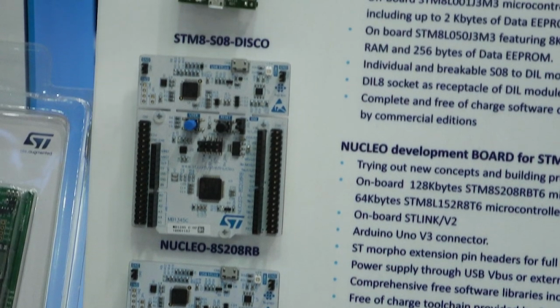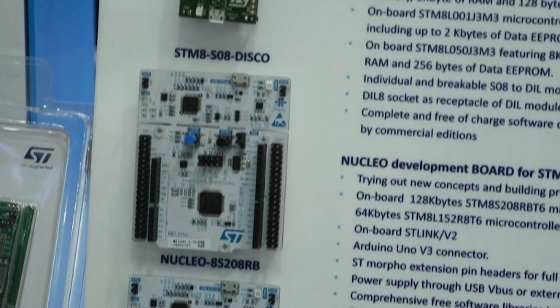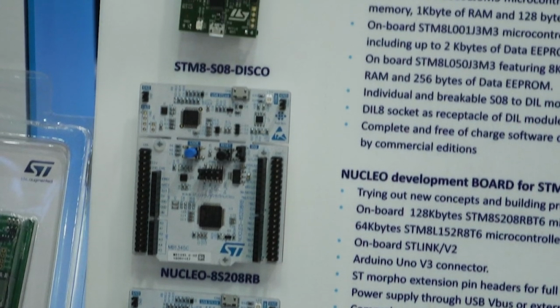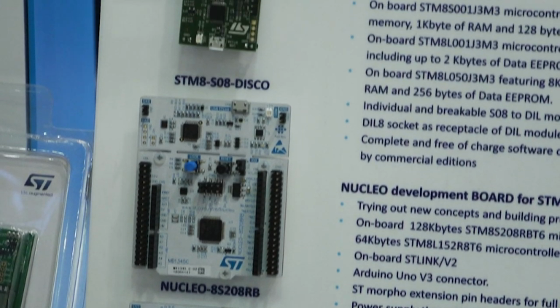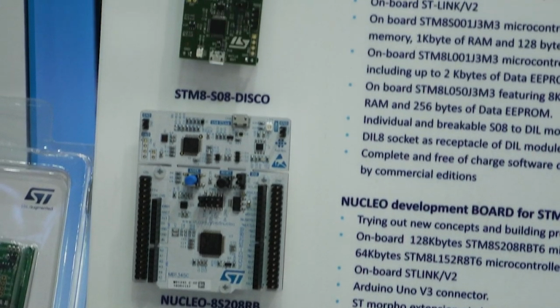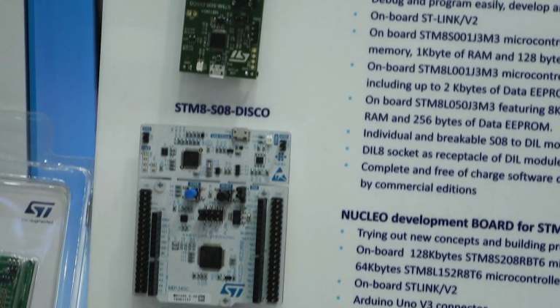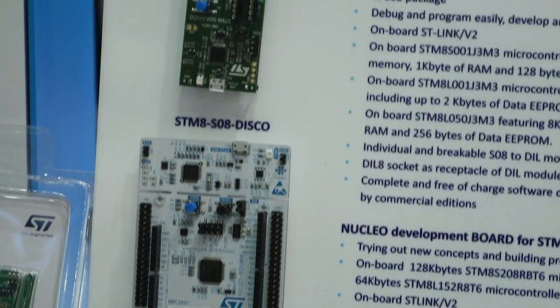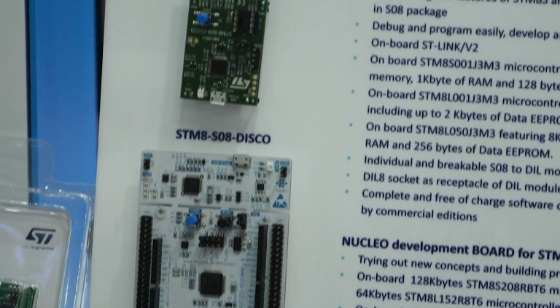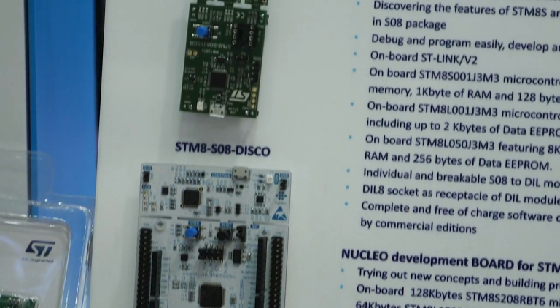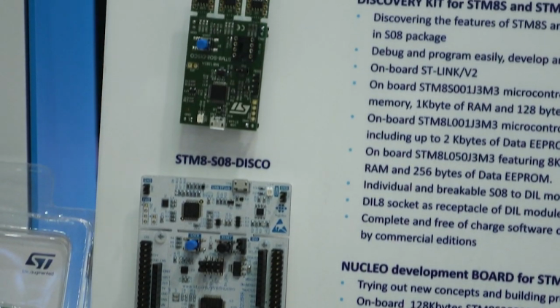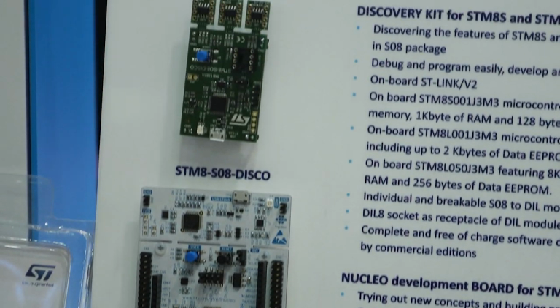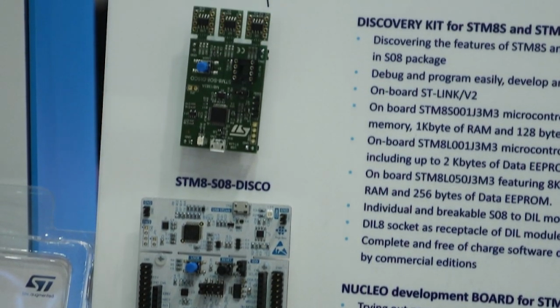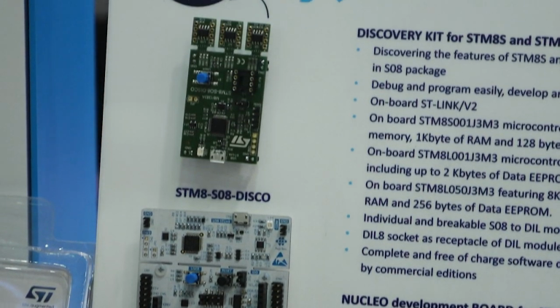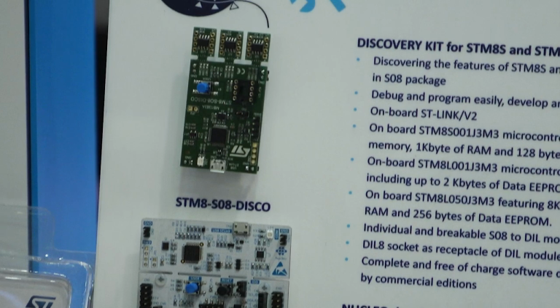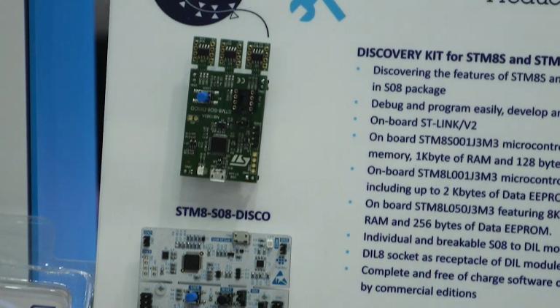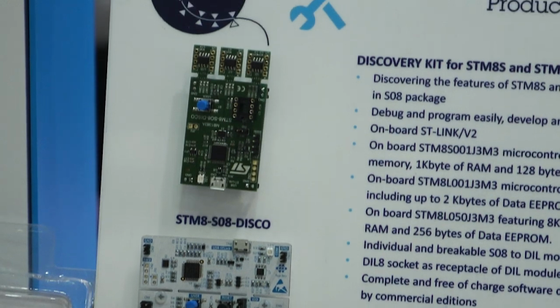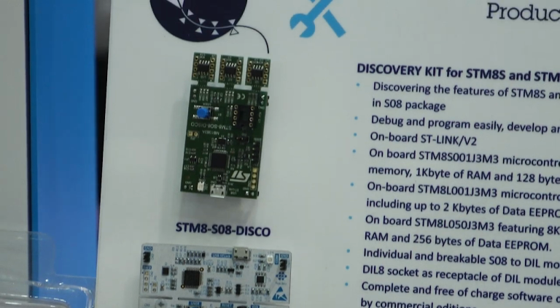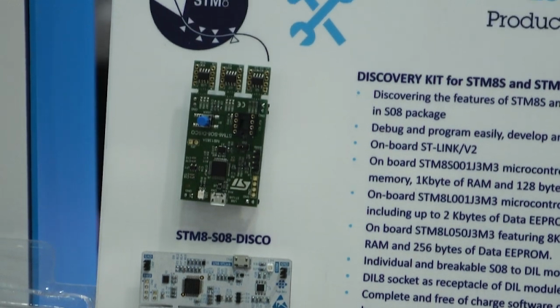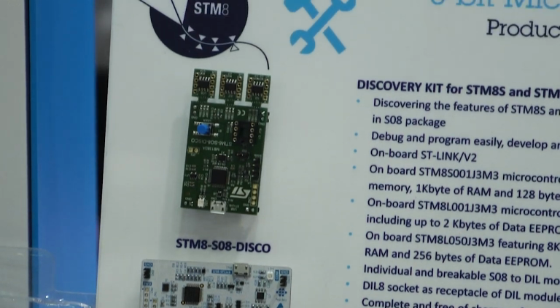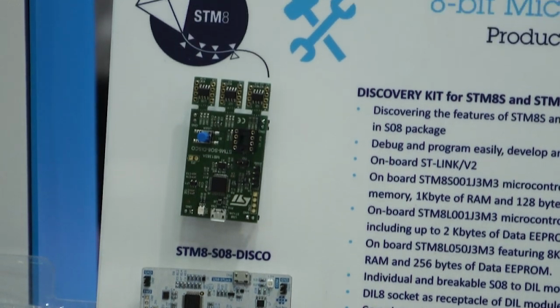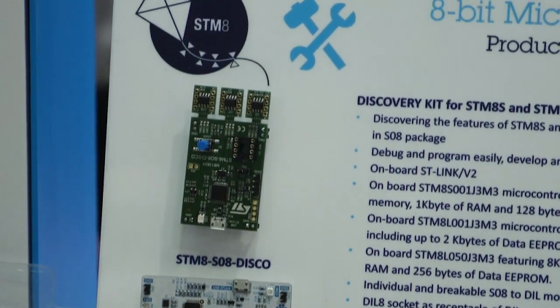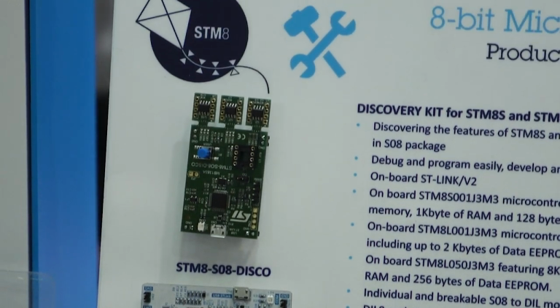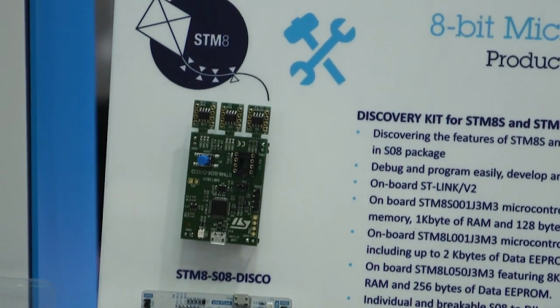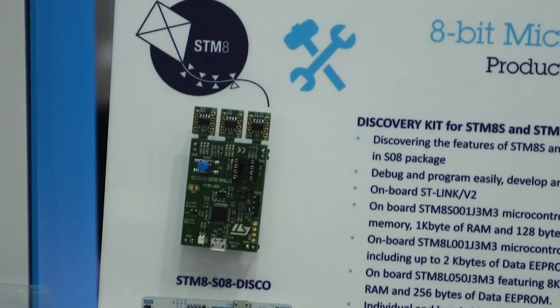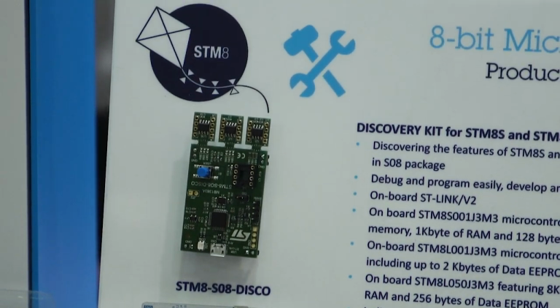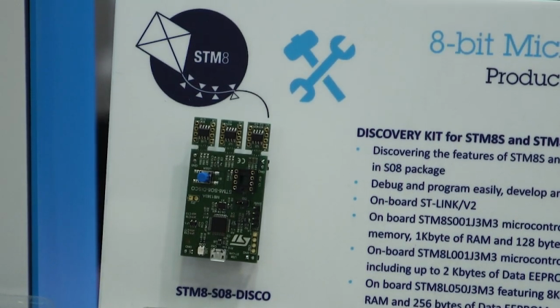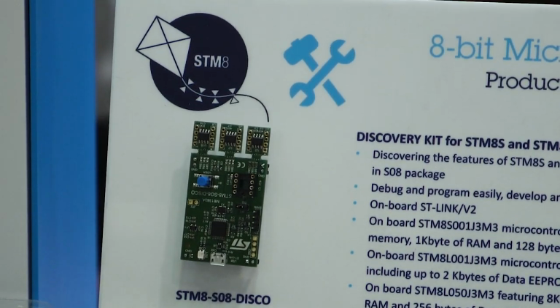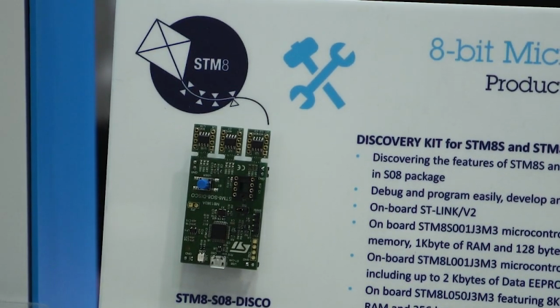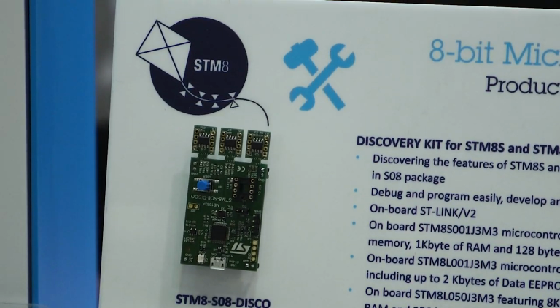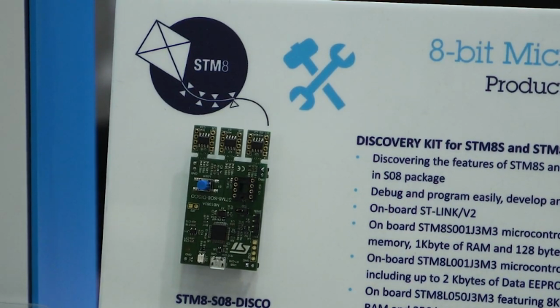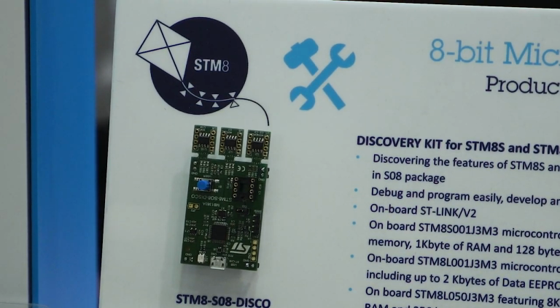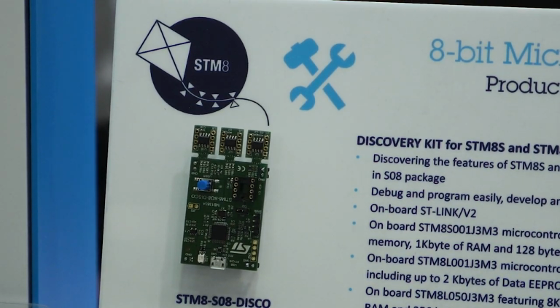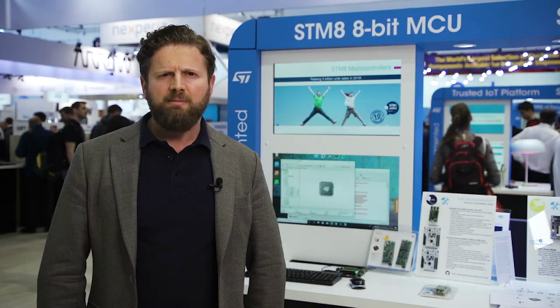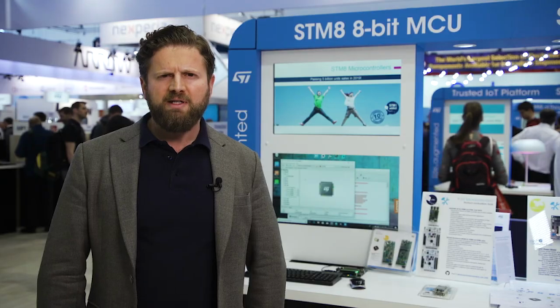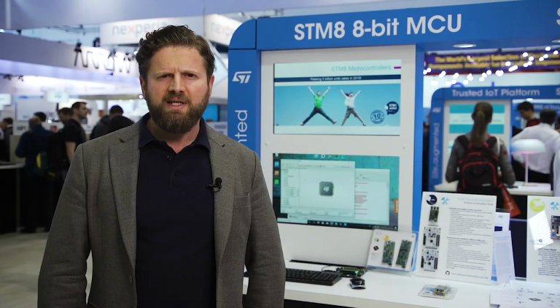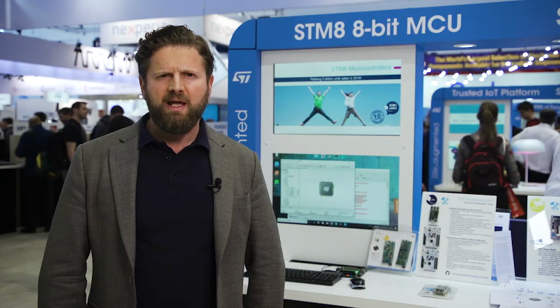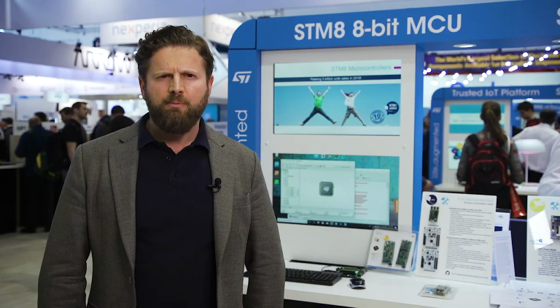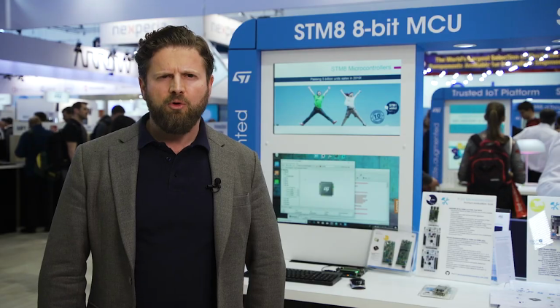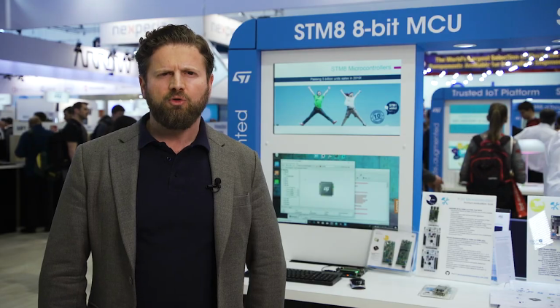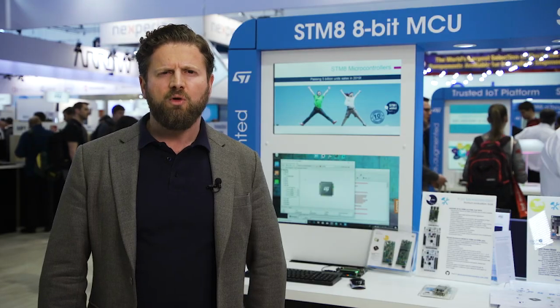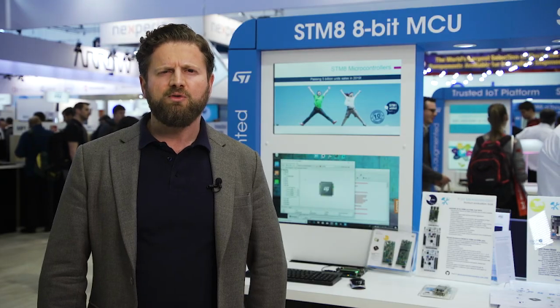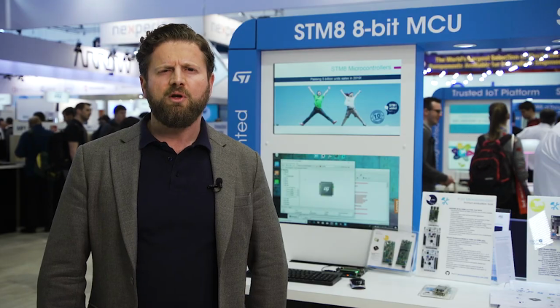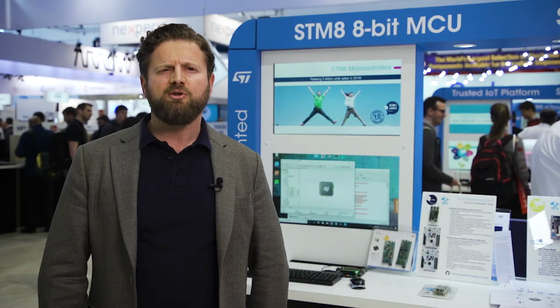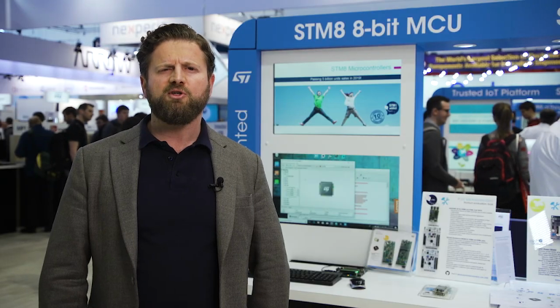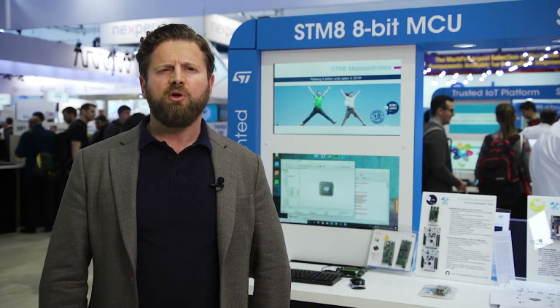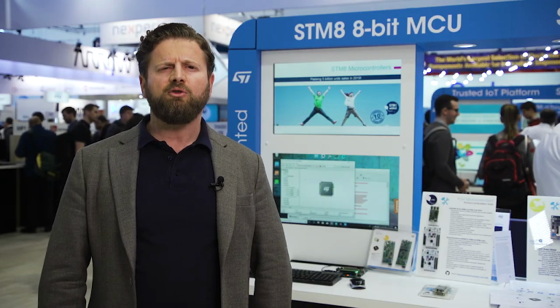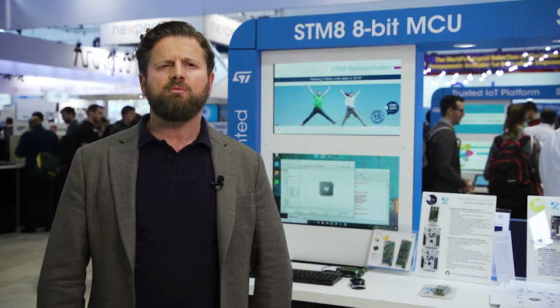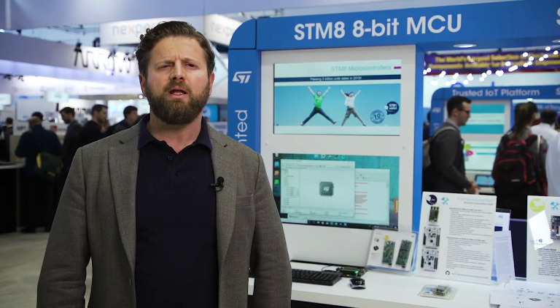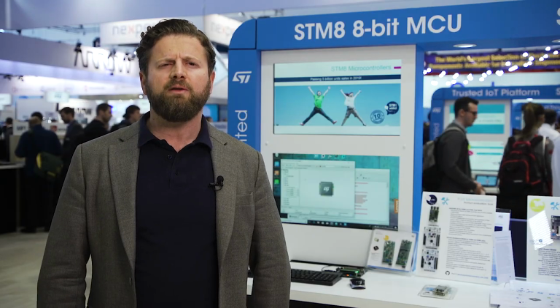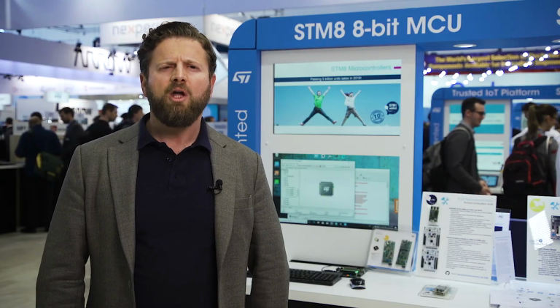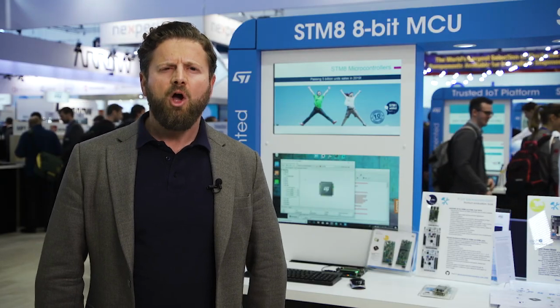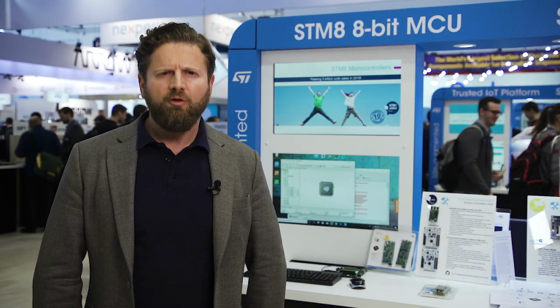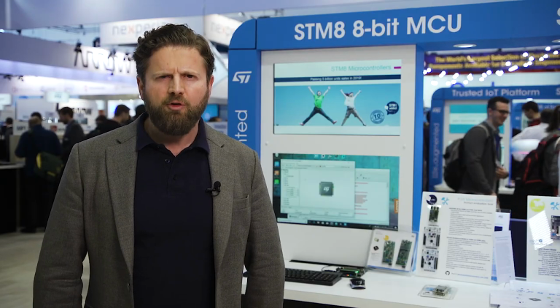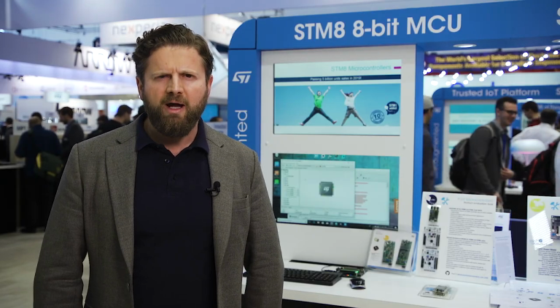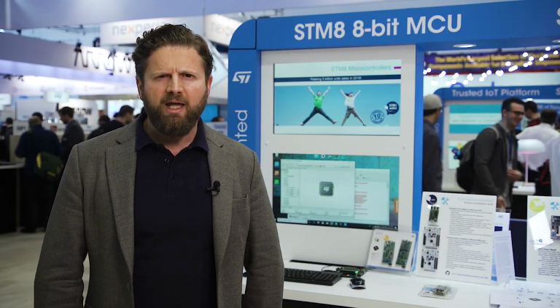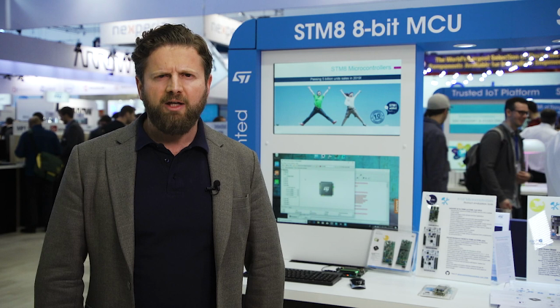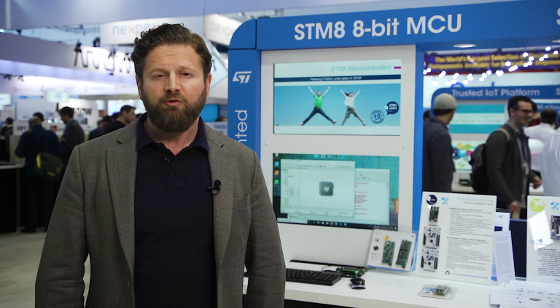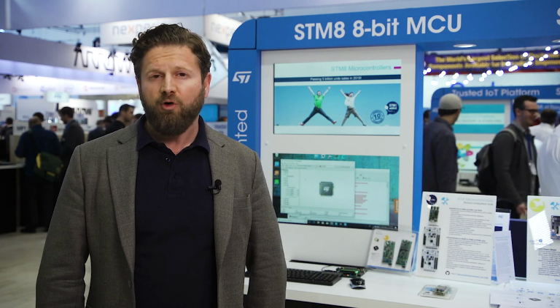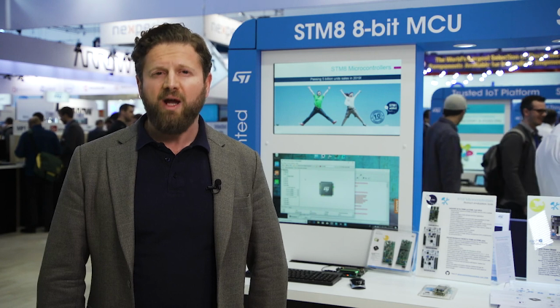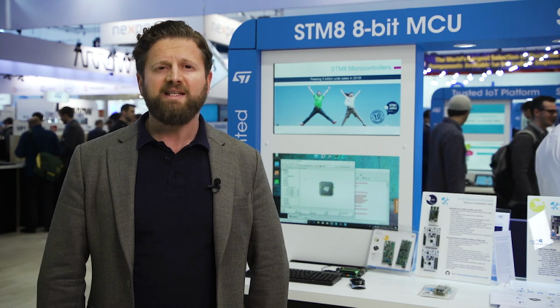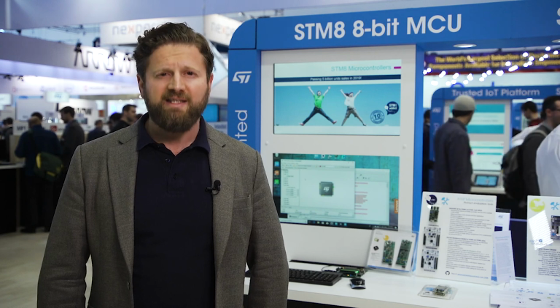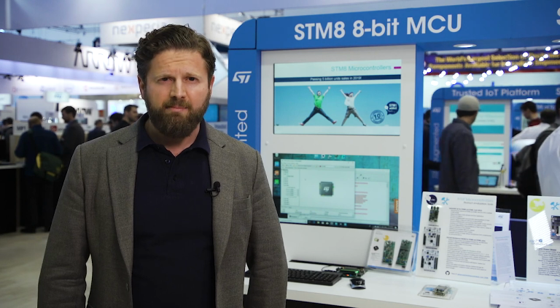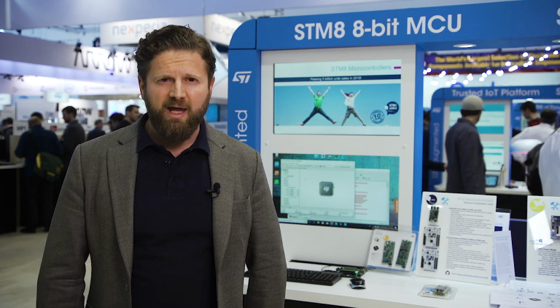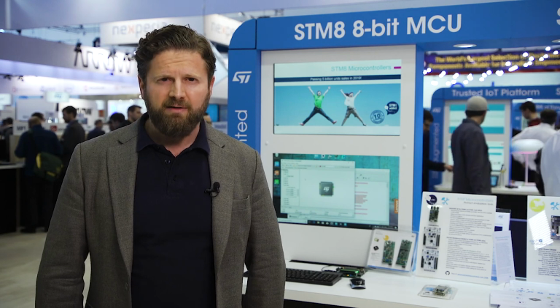In fact, ST has just qualified a new ST front-end fab in Singapore to answer the strong demand of the market for STM8.